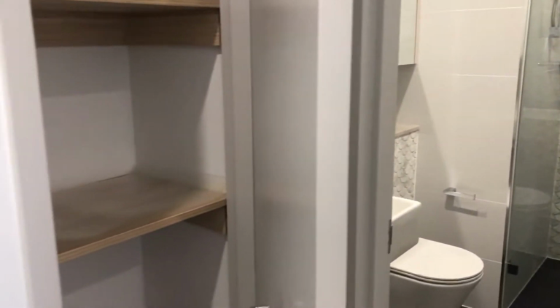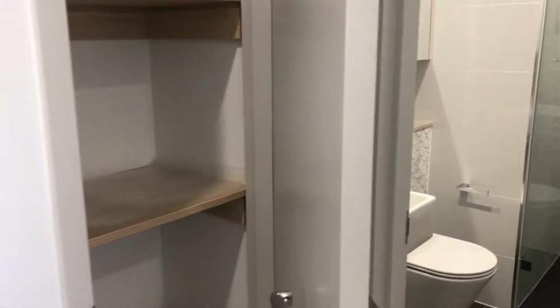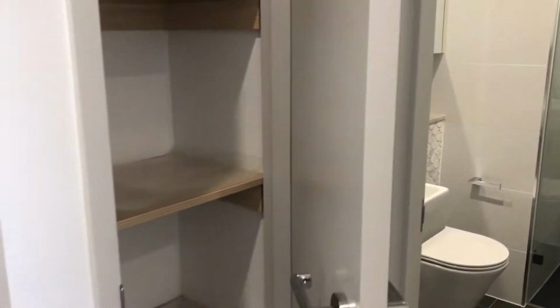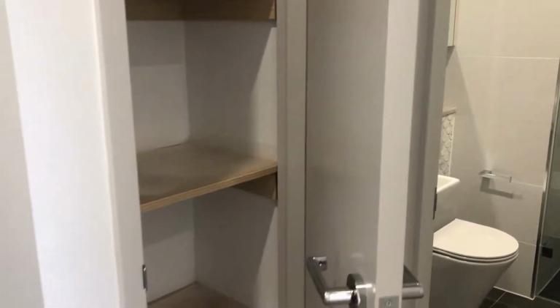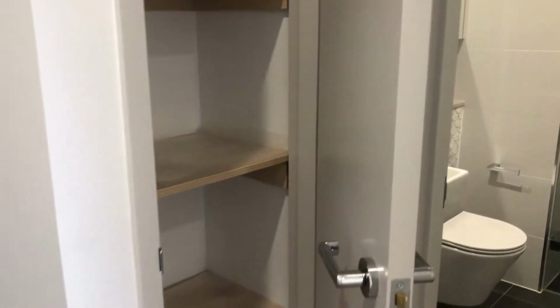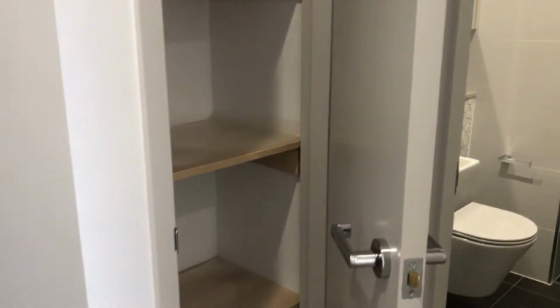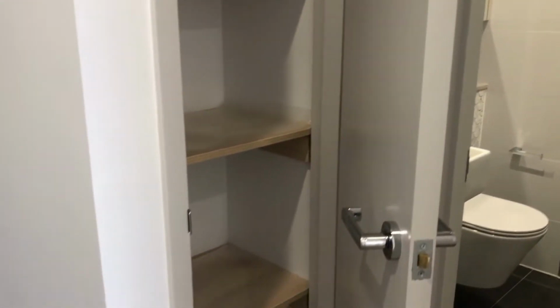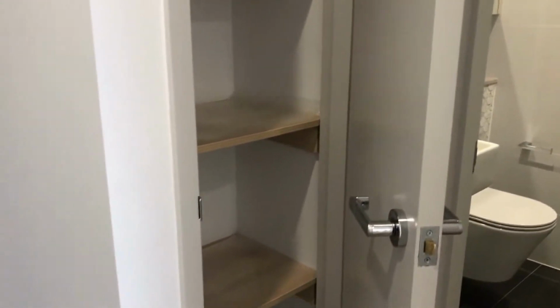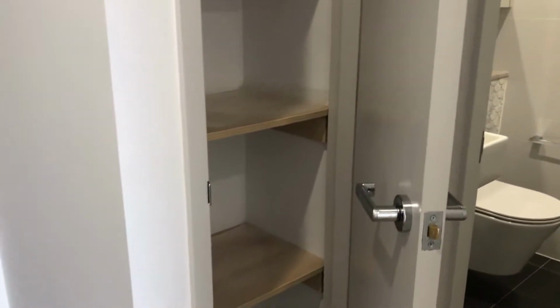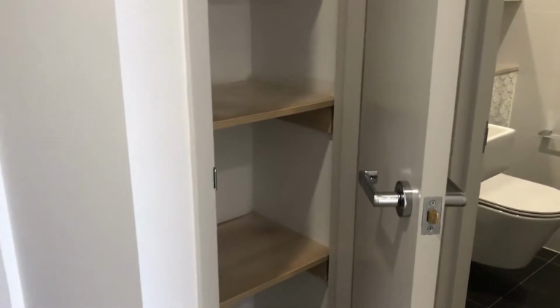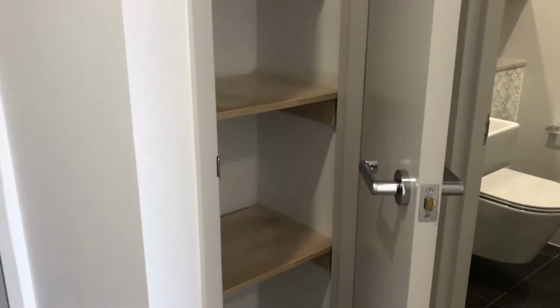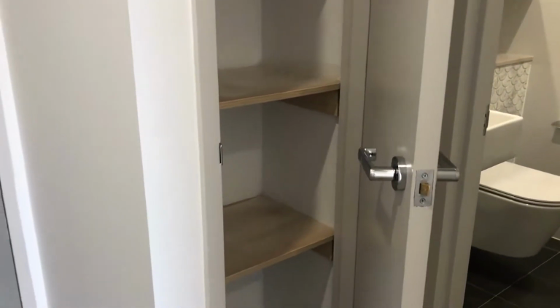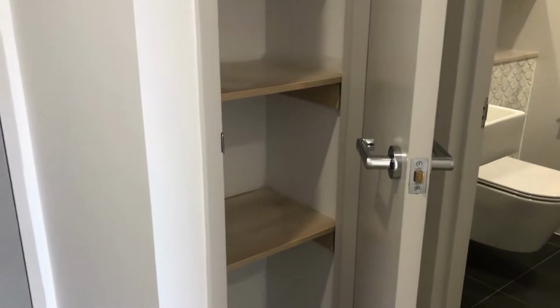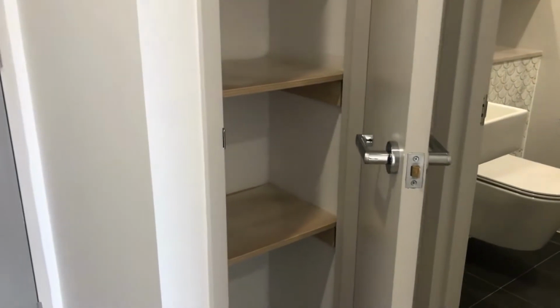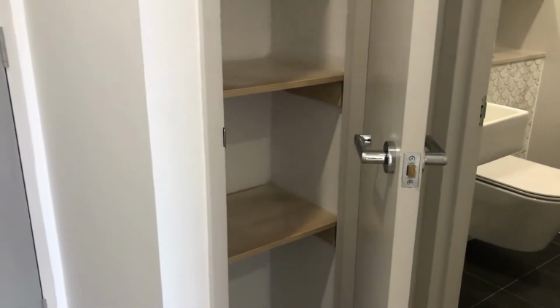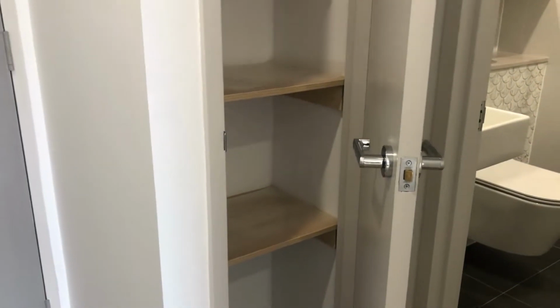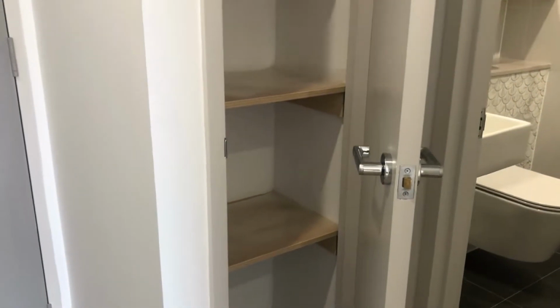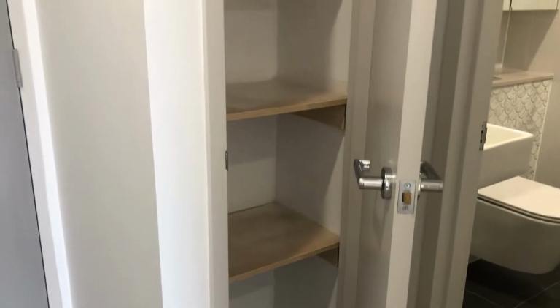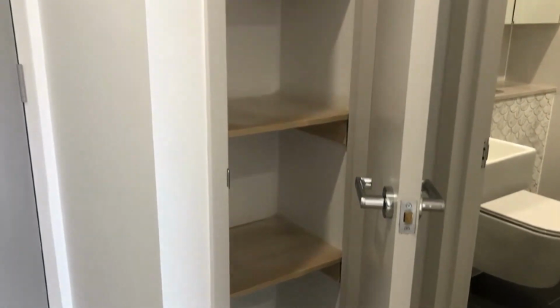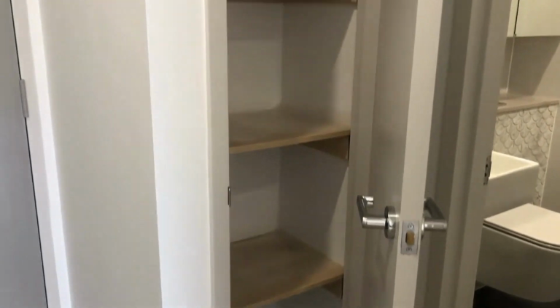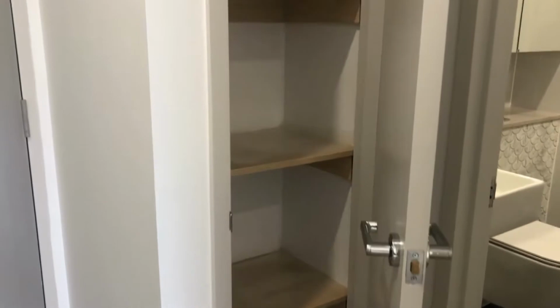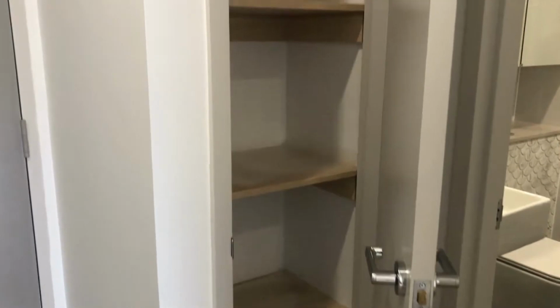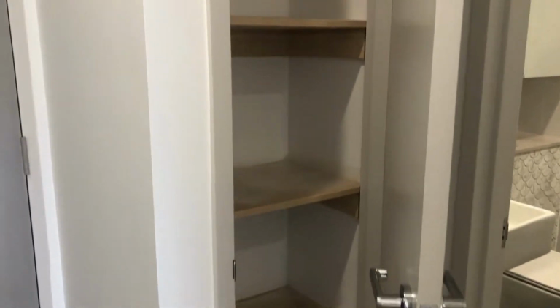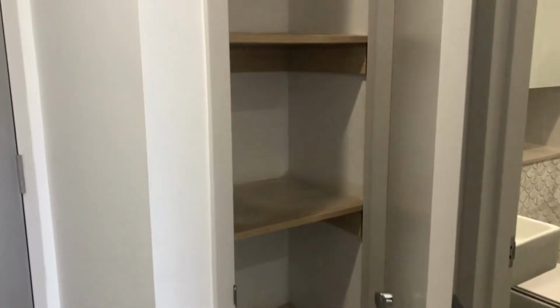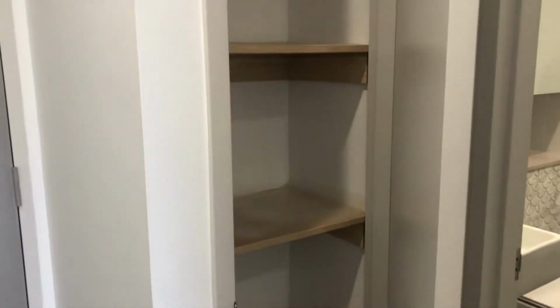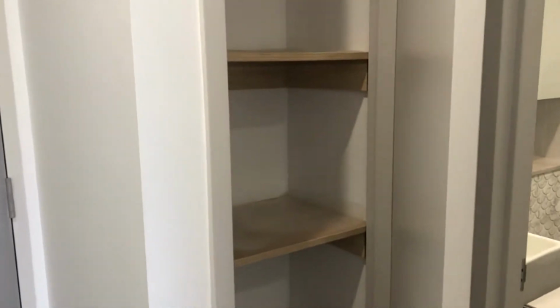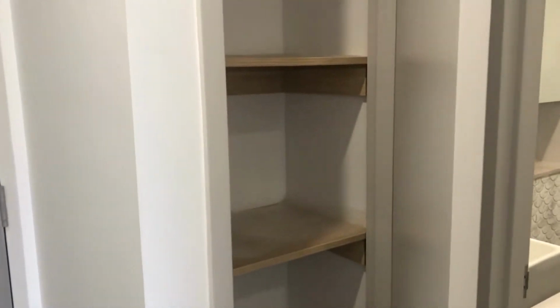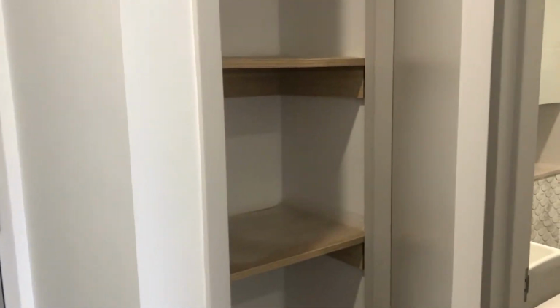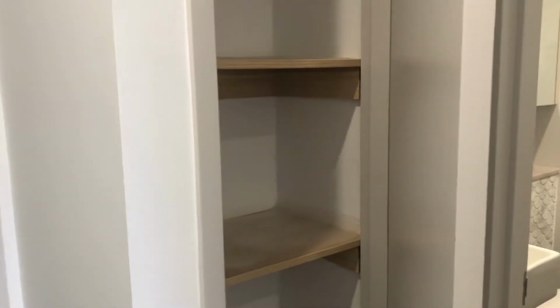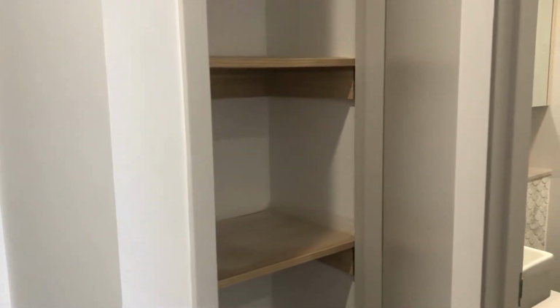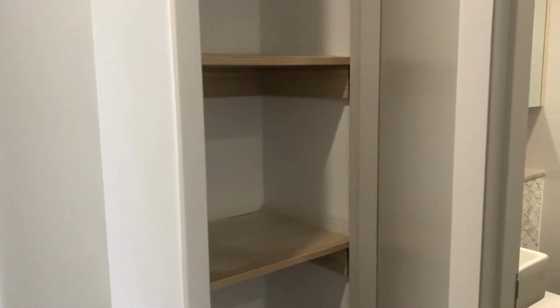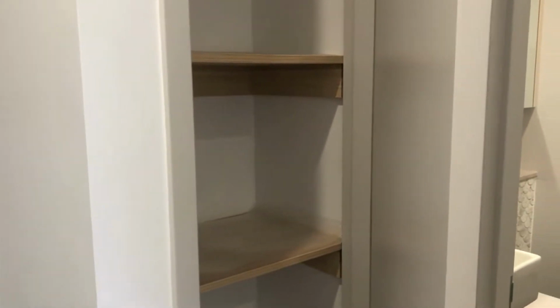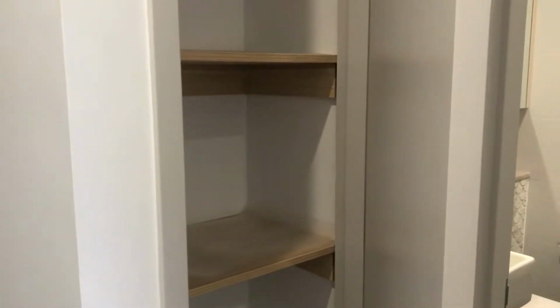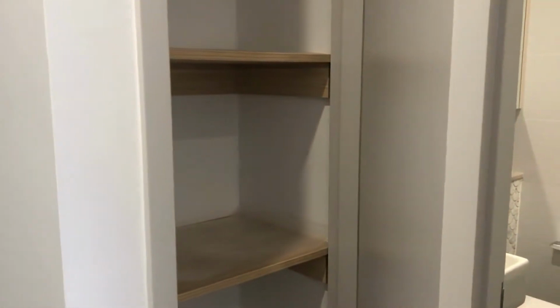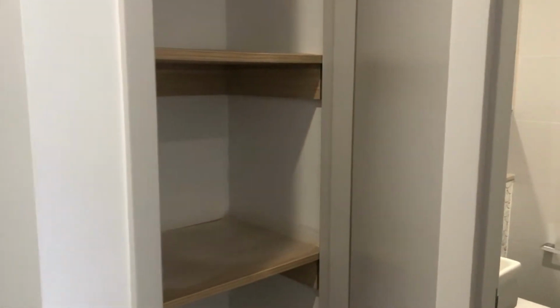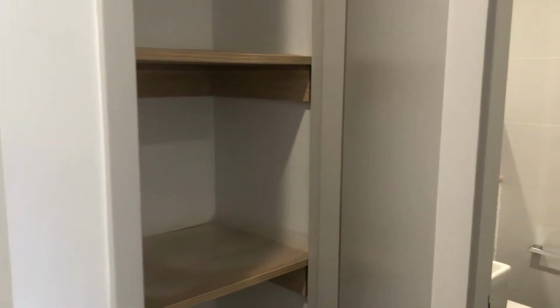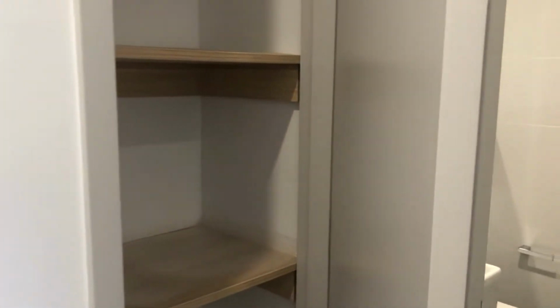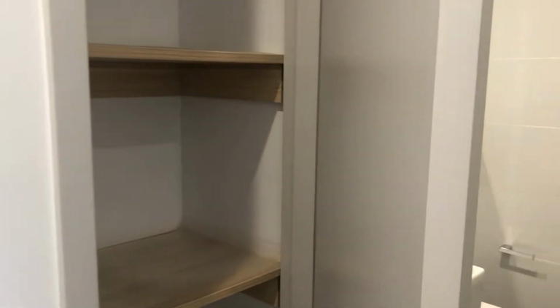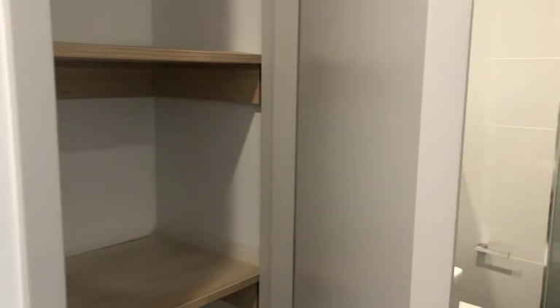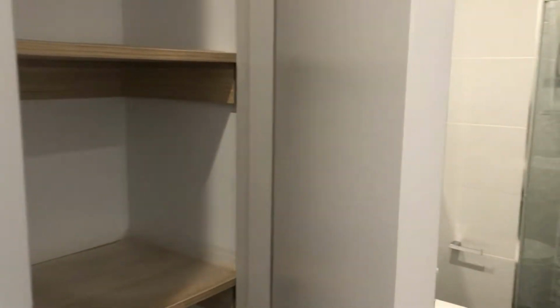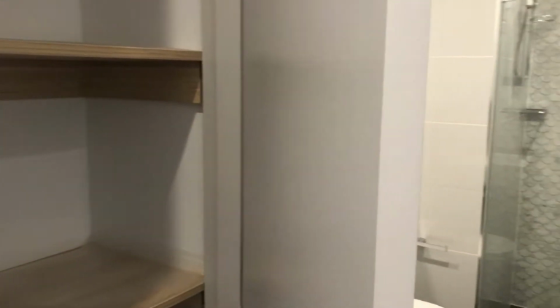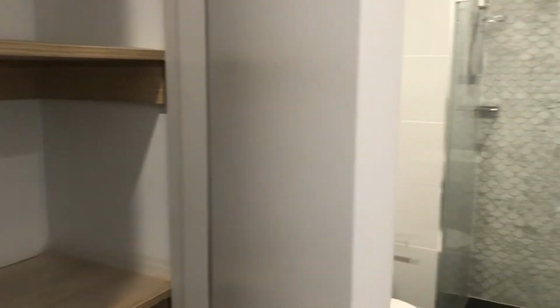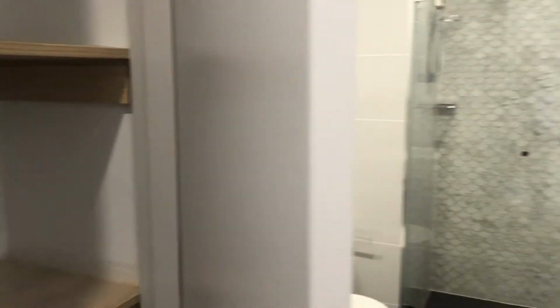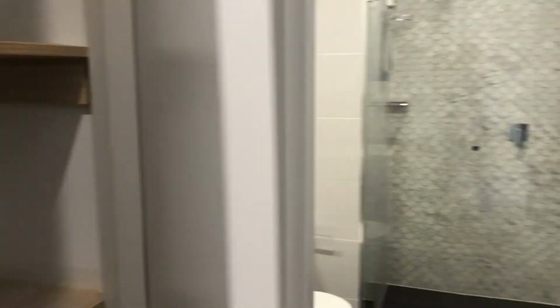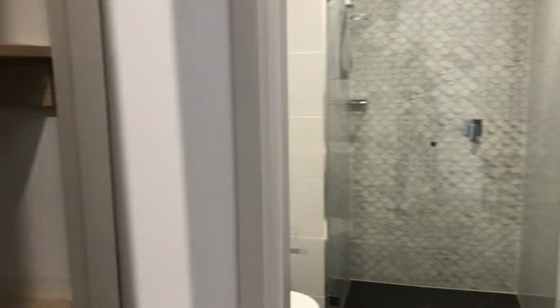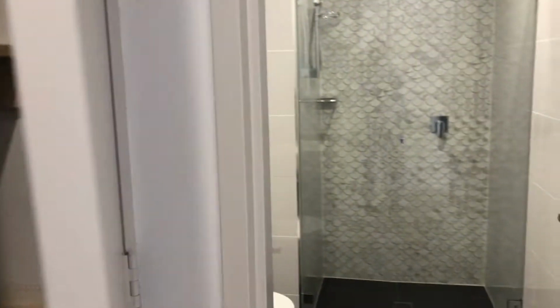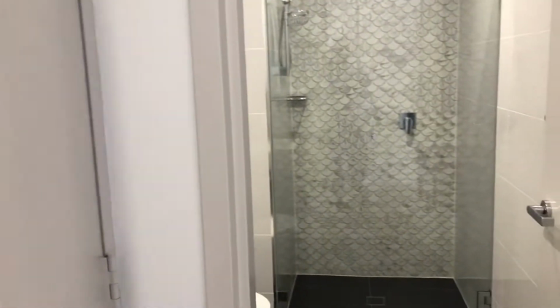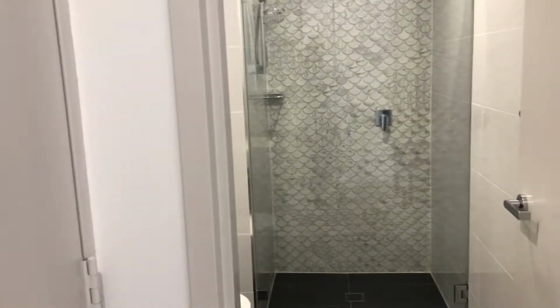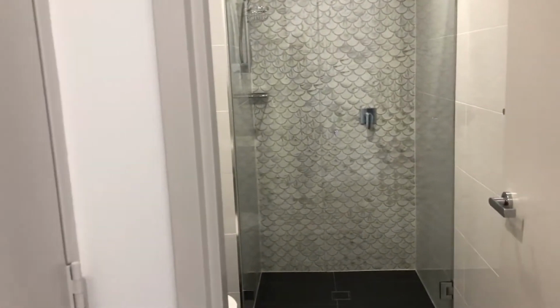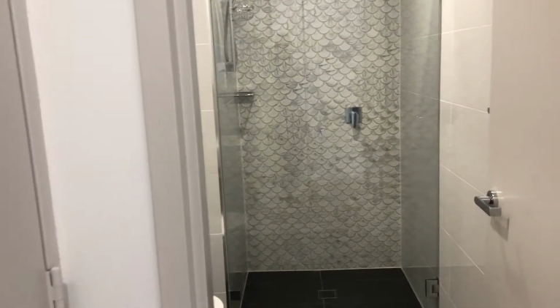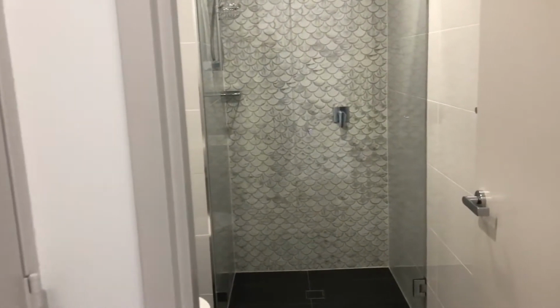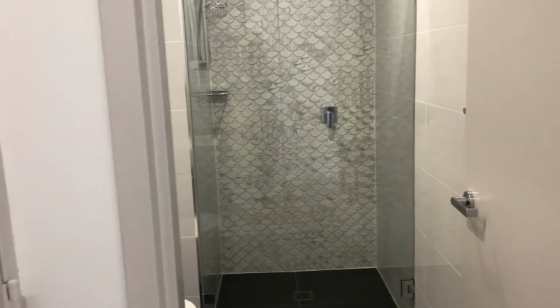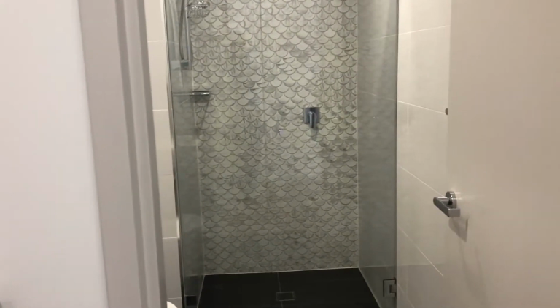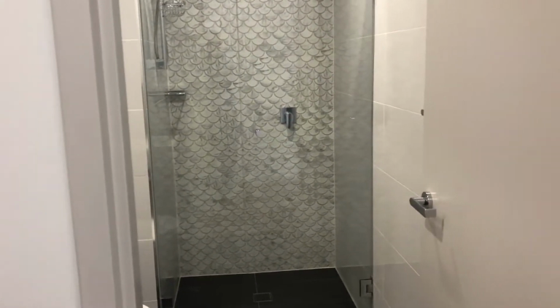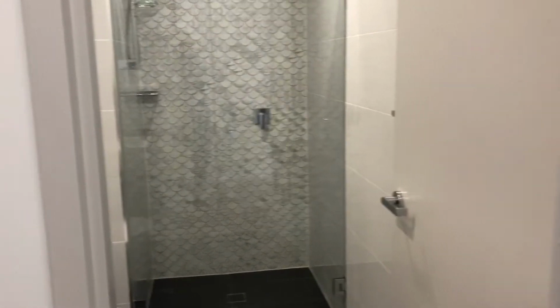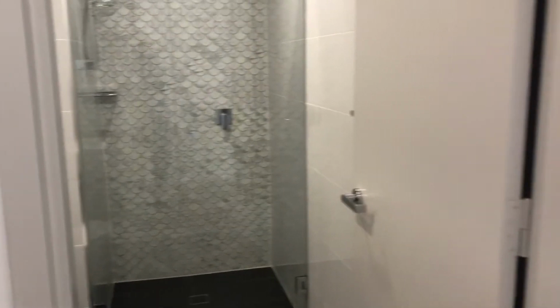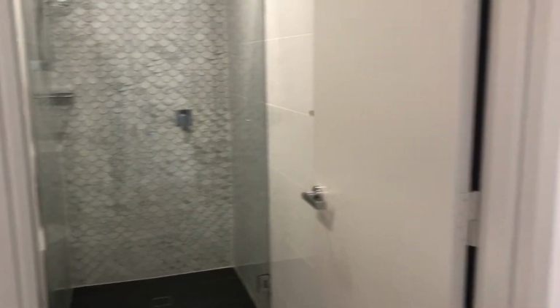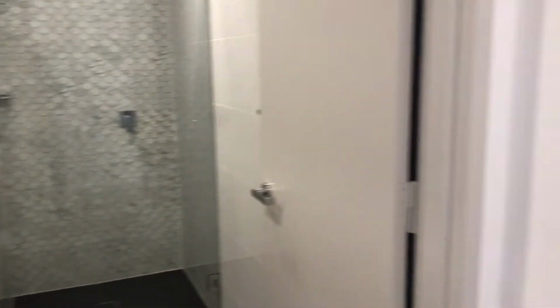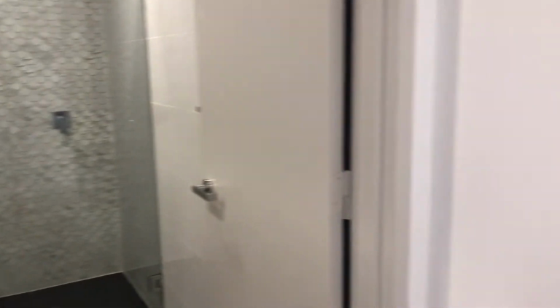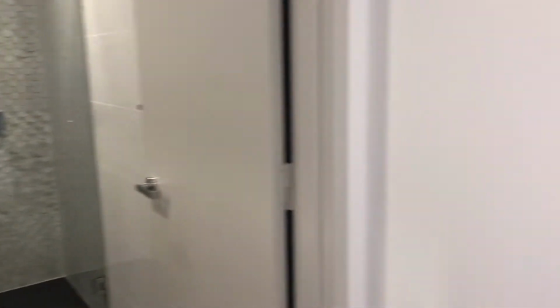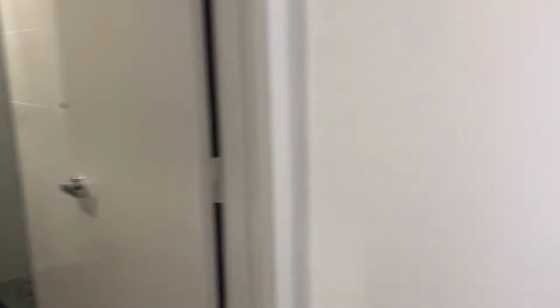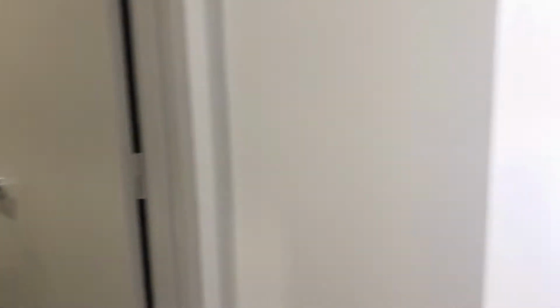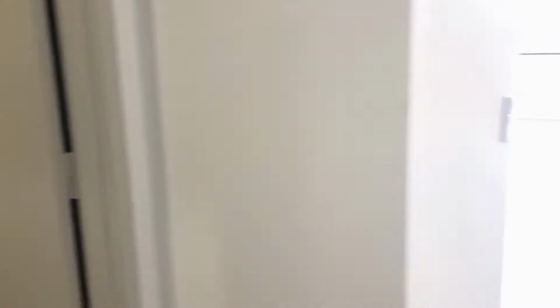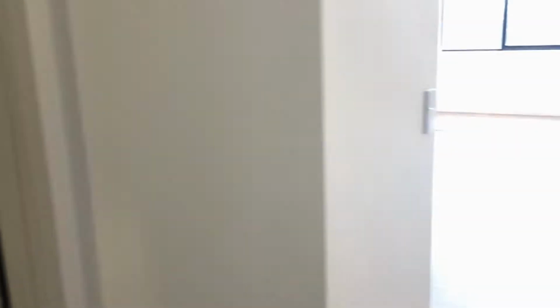There's a bit of storage as you walk in — a linen closet — and the apartment throughout has good storage options.